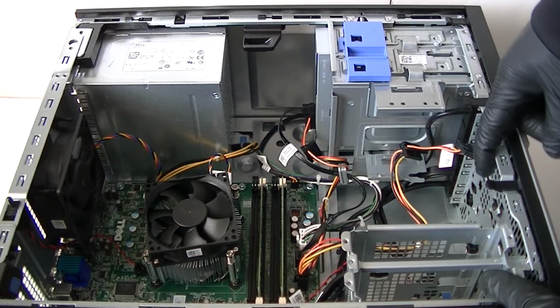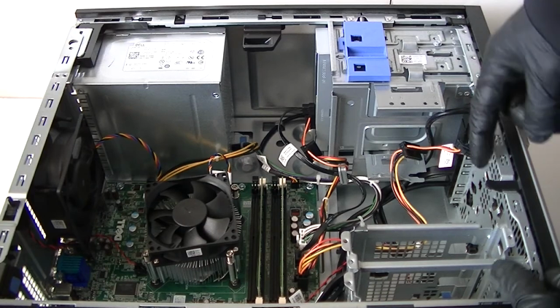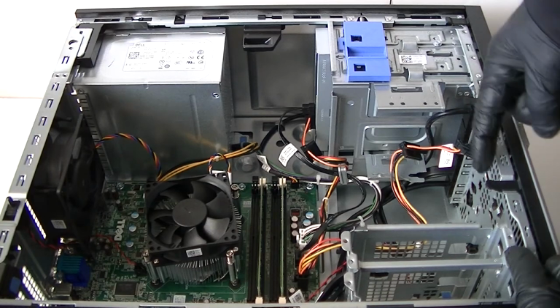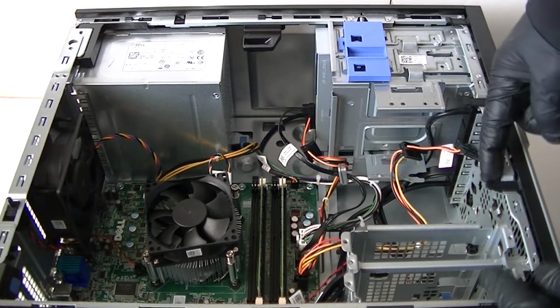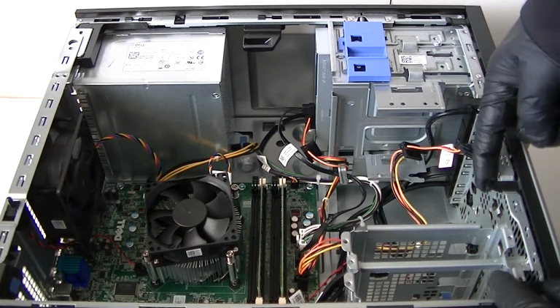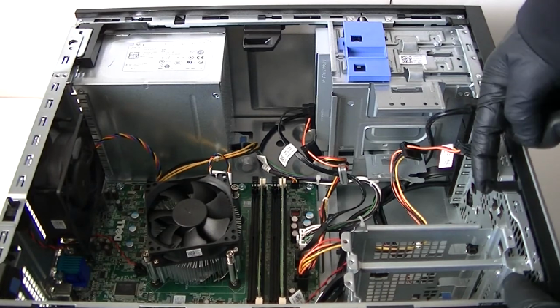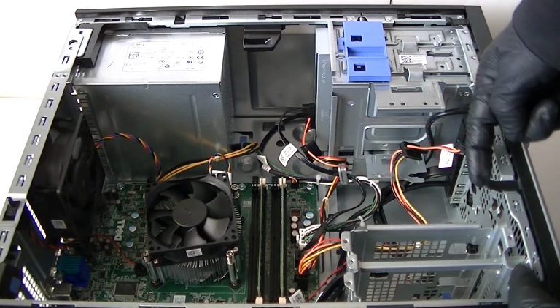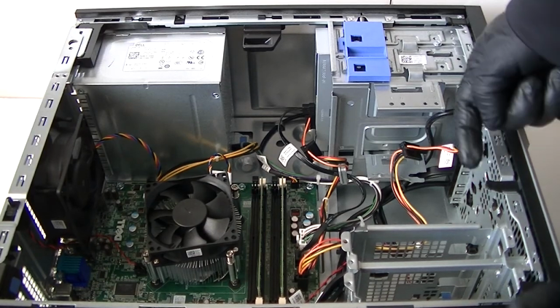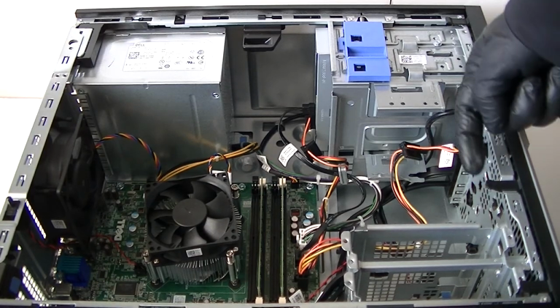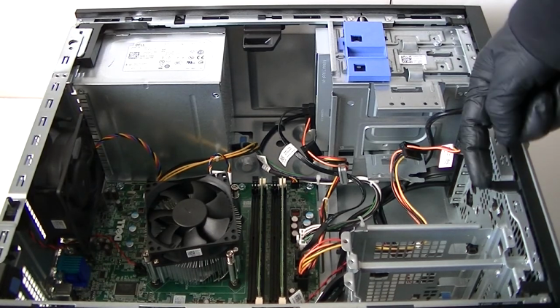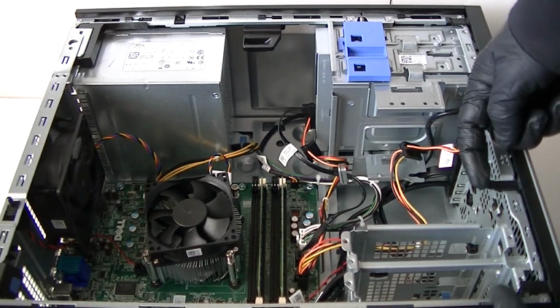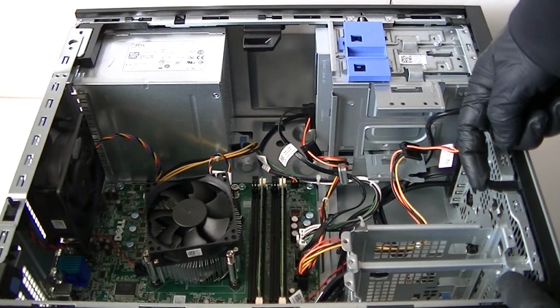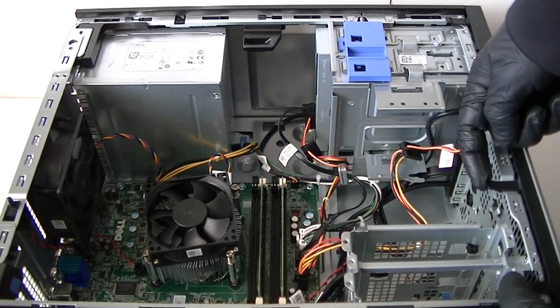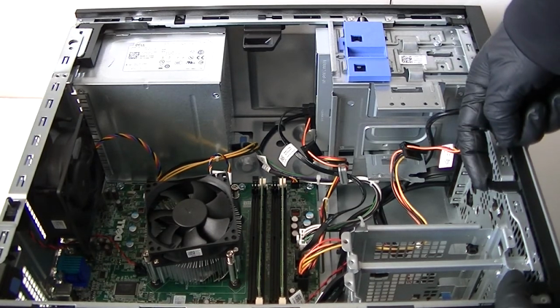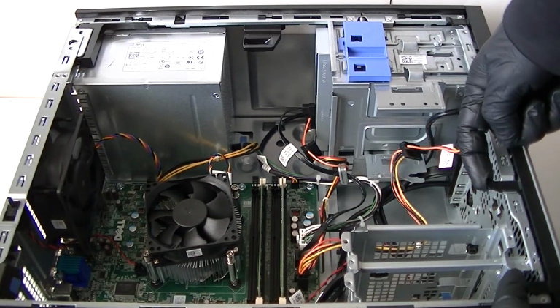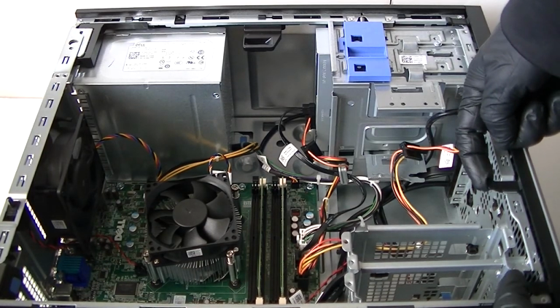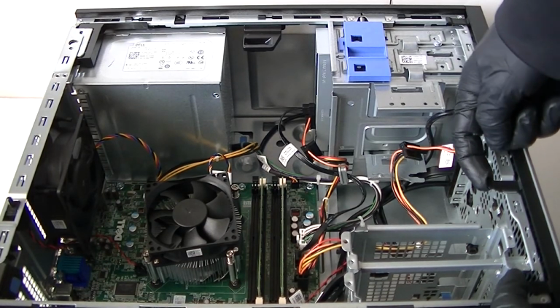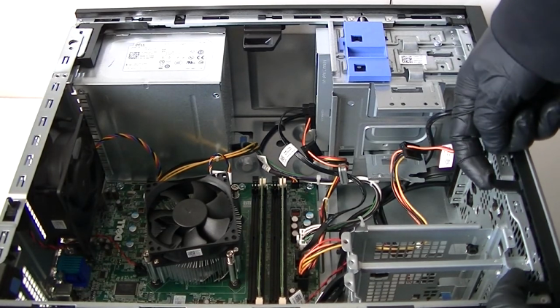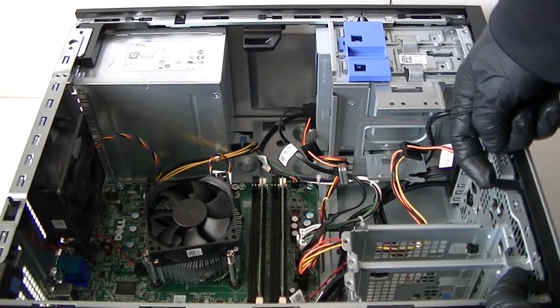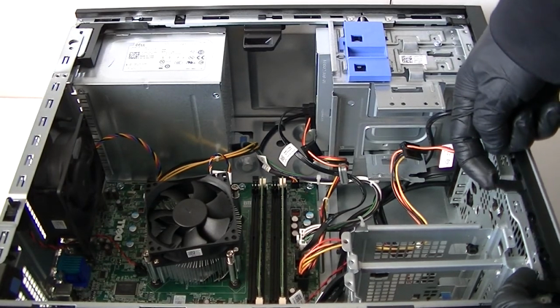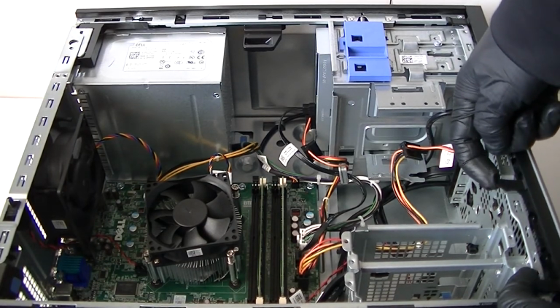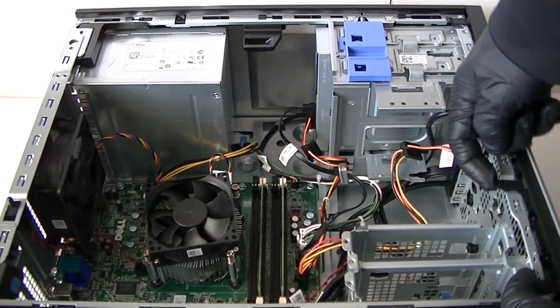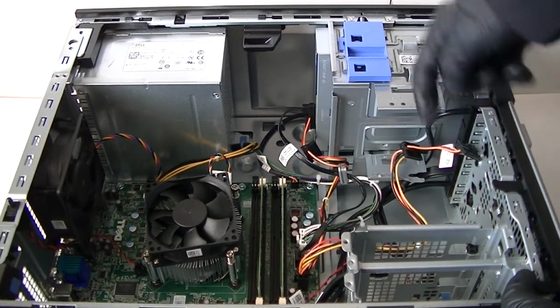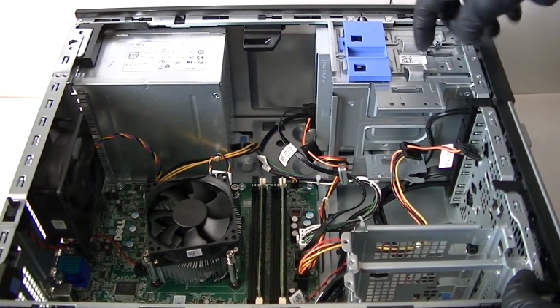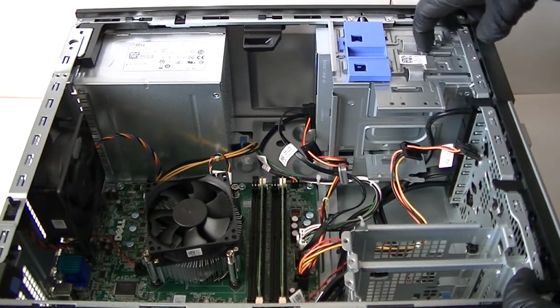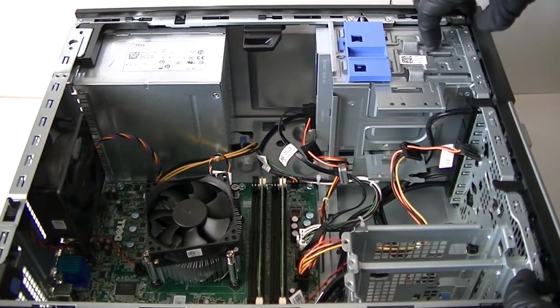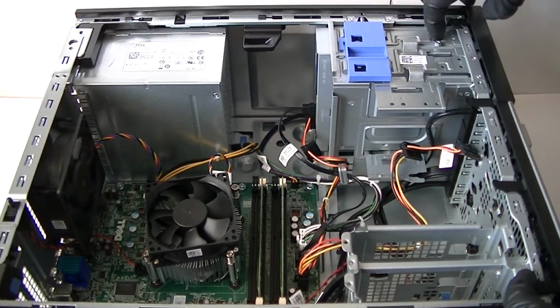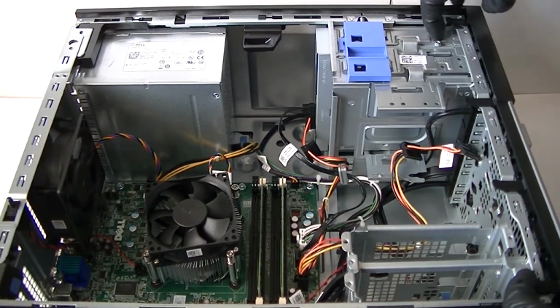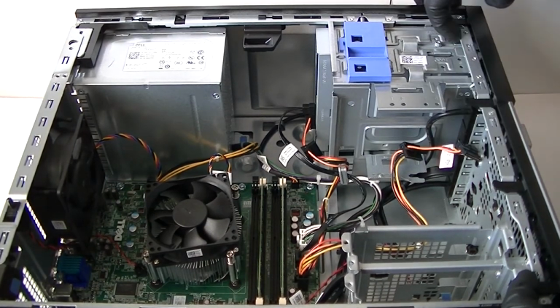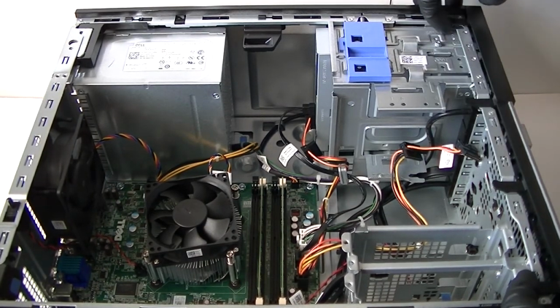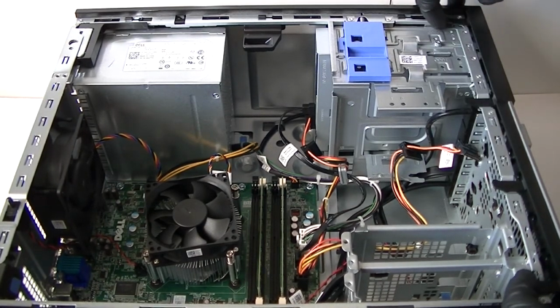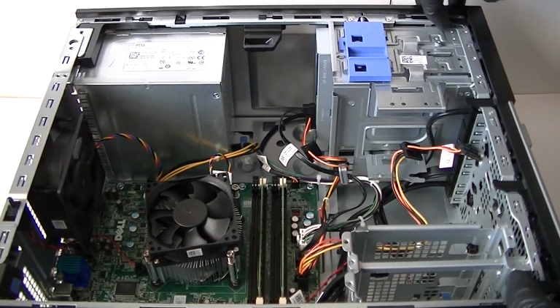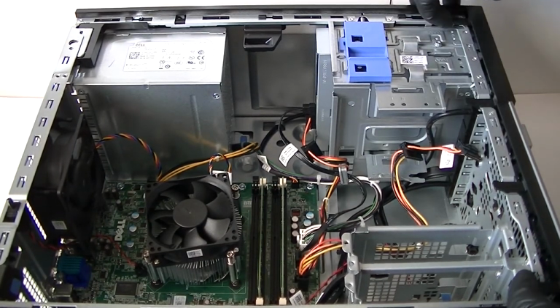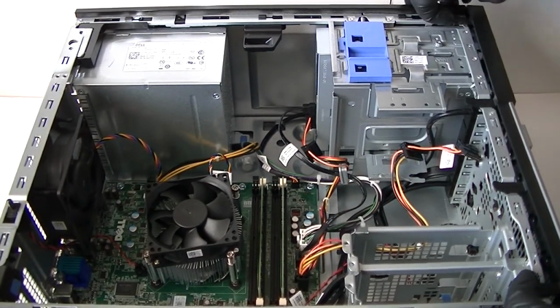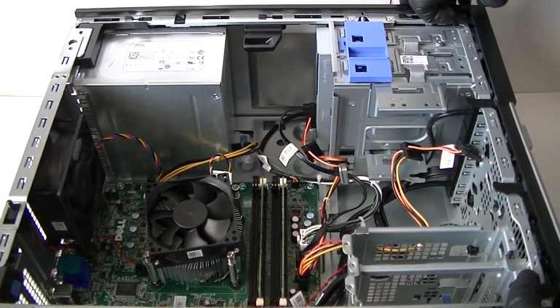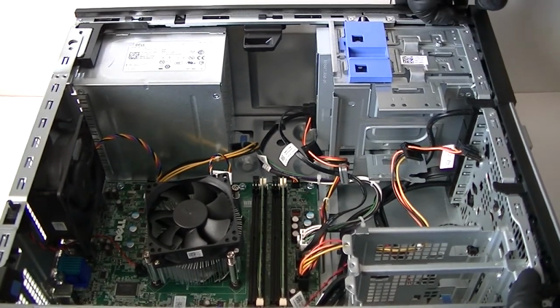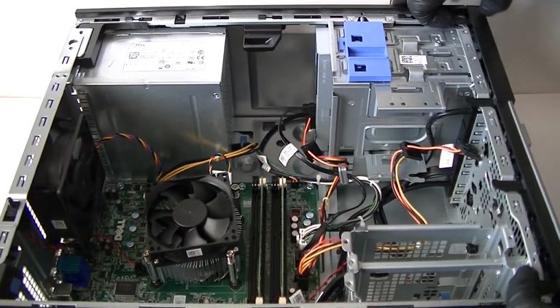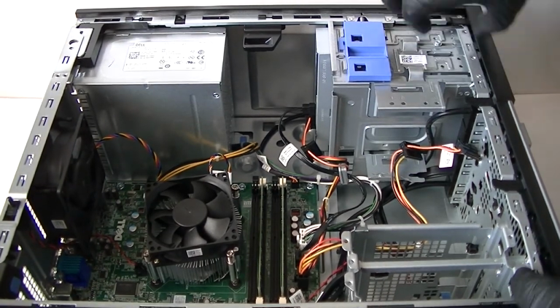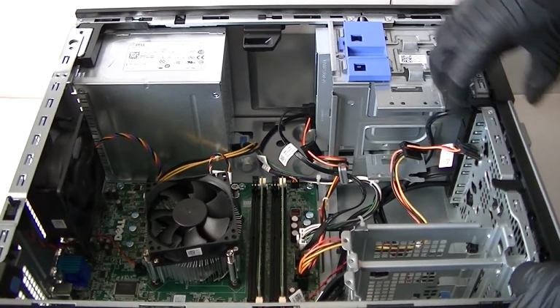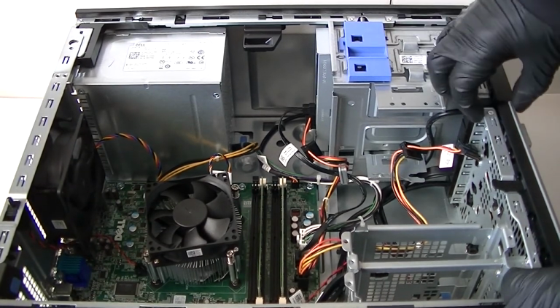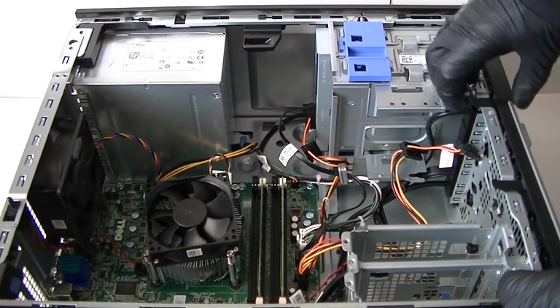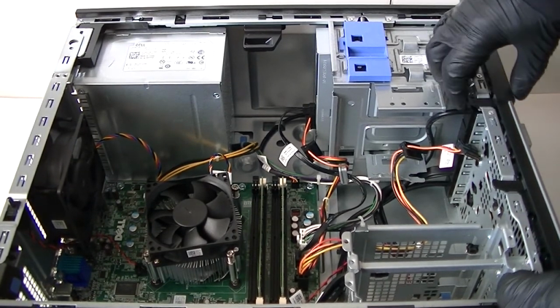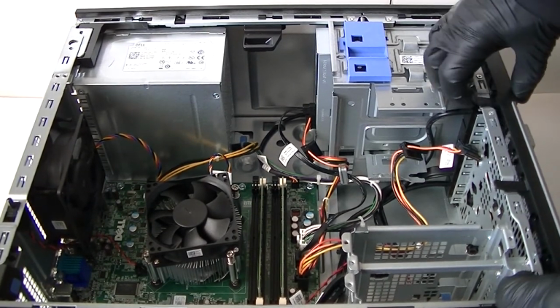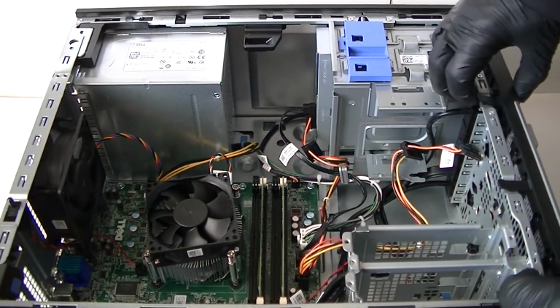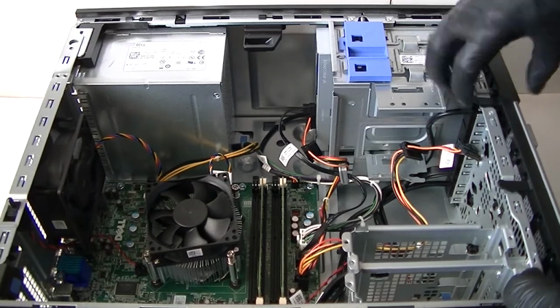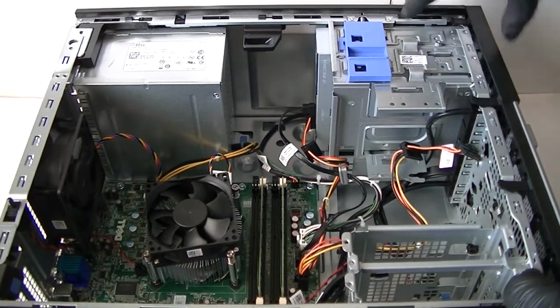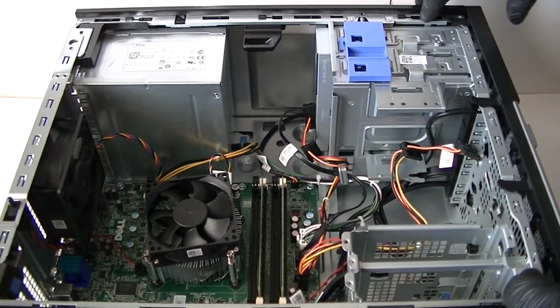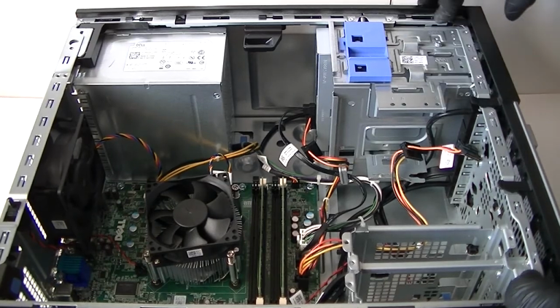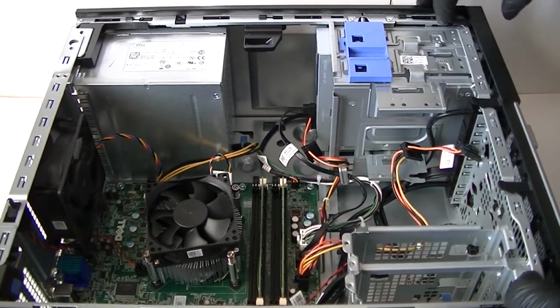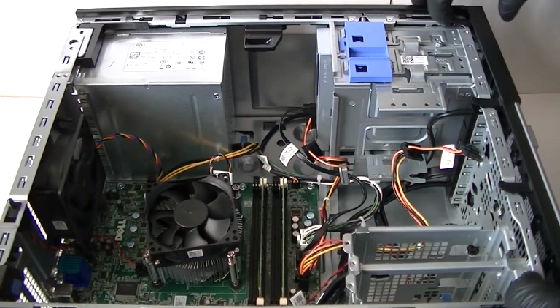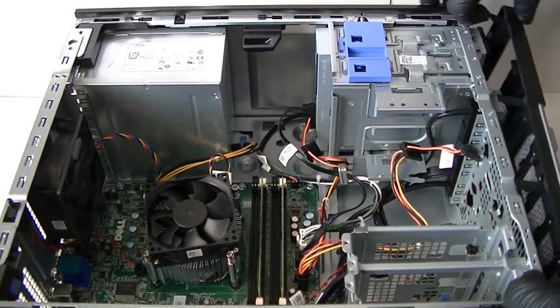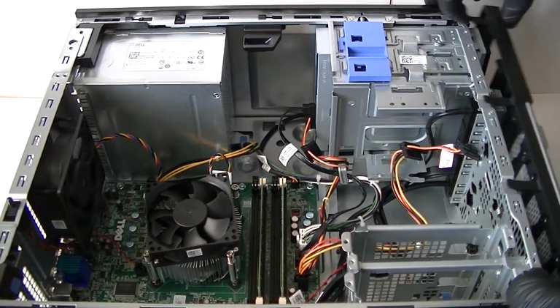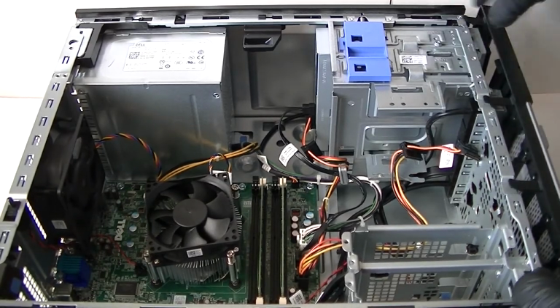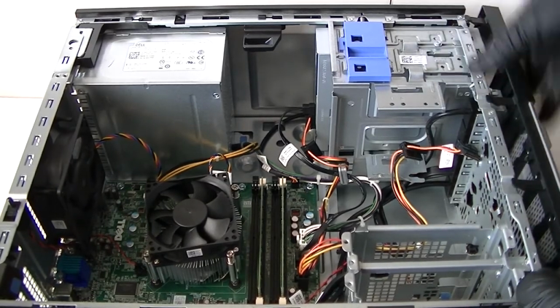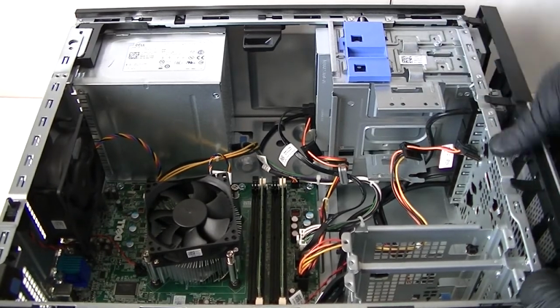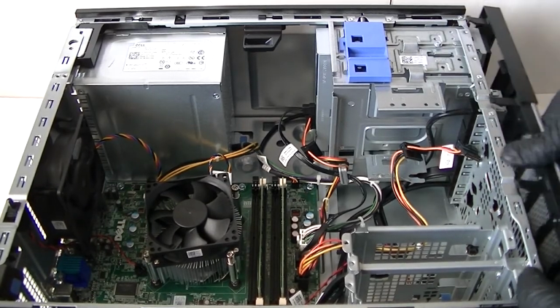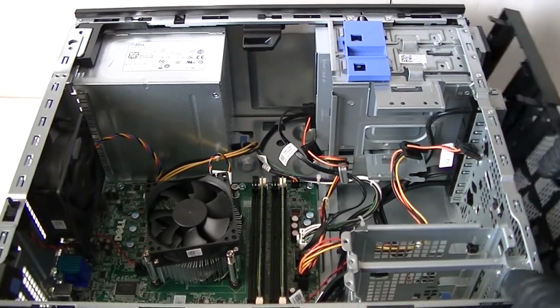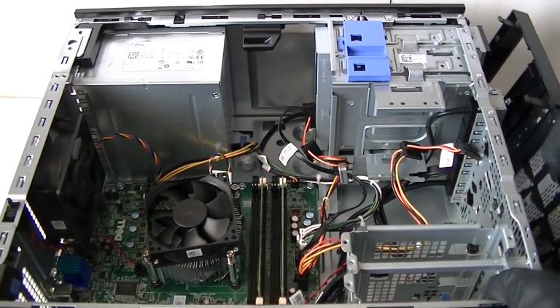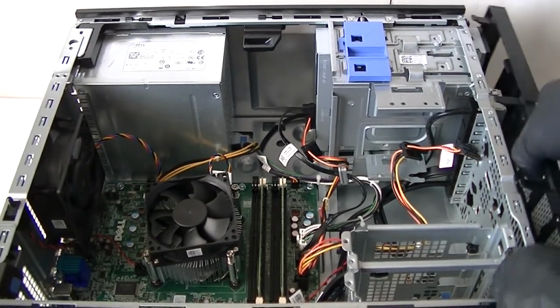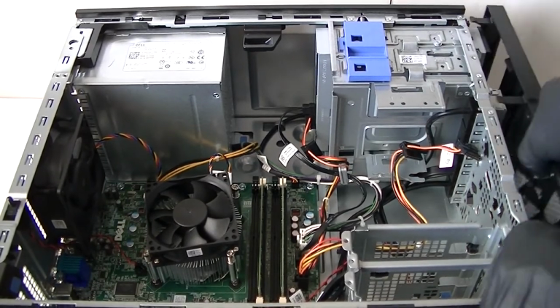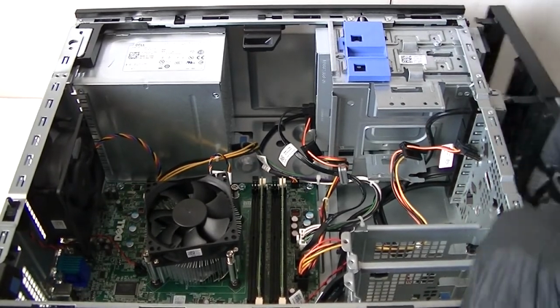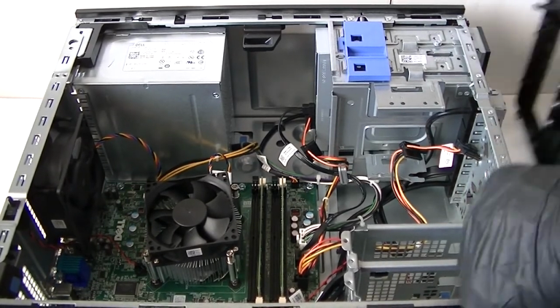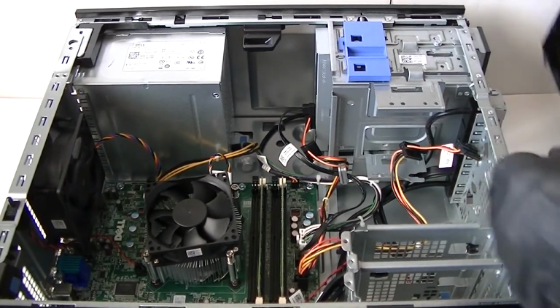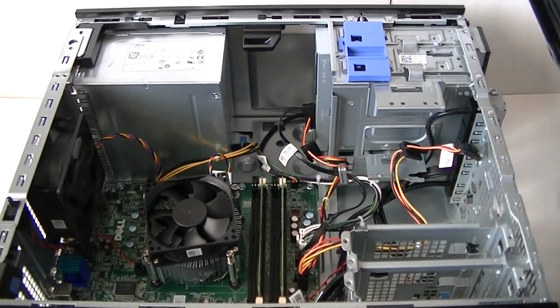Now remove the front cover bezel. Over here there are little clips — press them up and remove the front cover bezel, just like that.